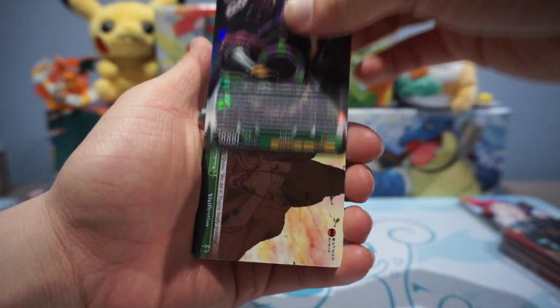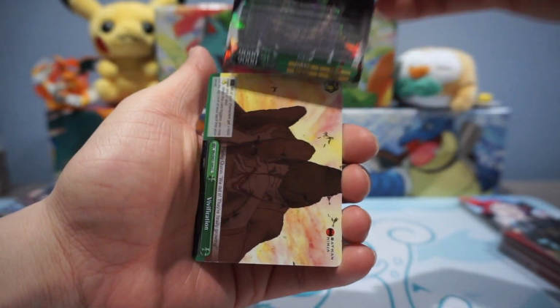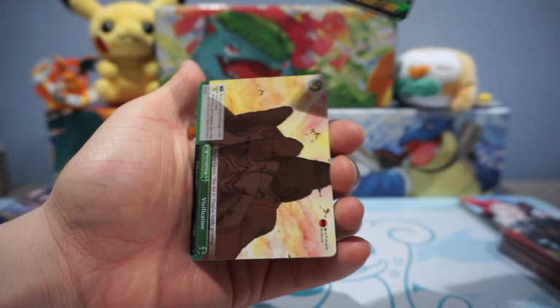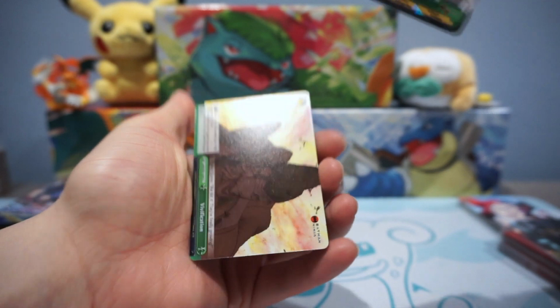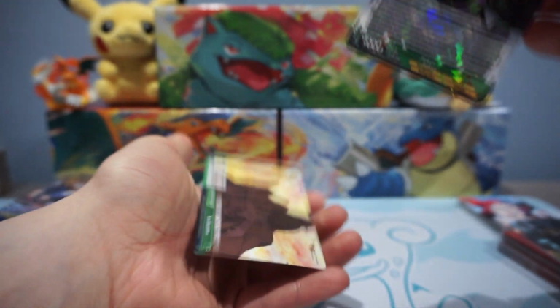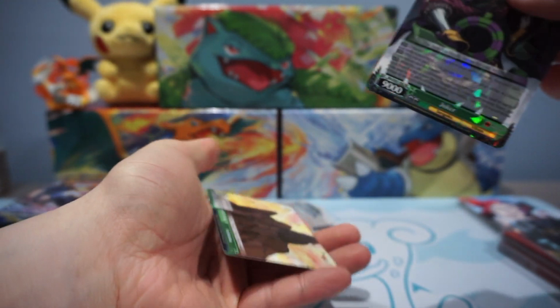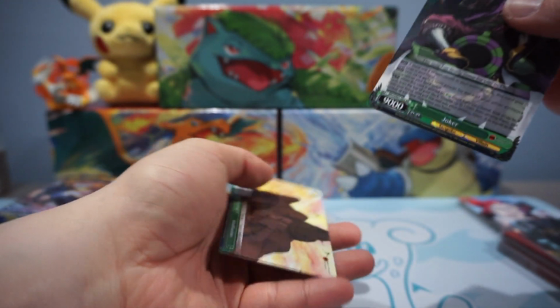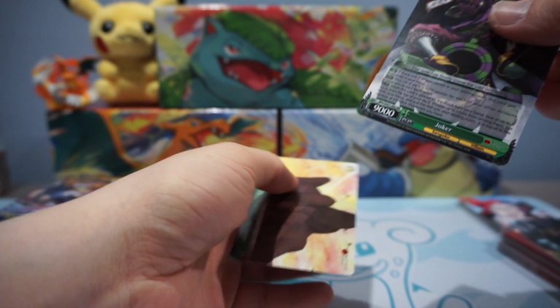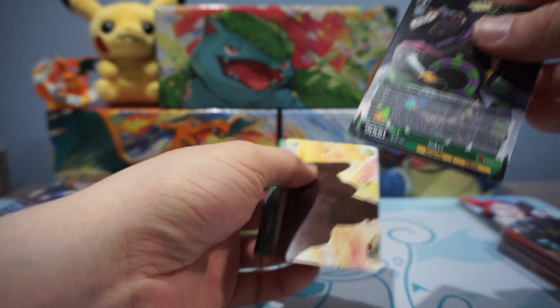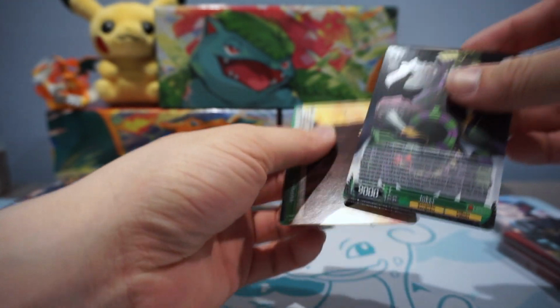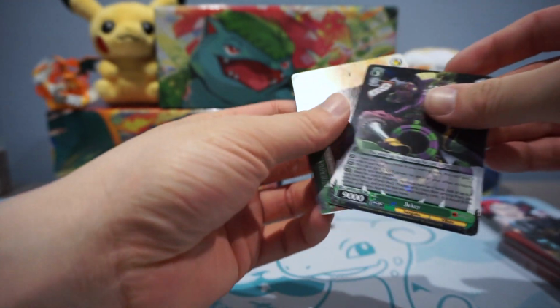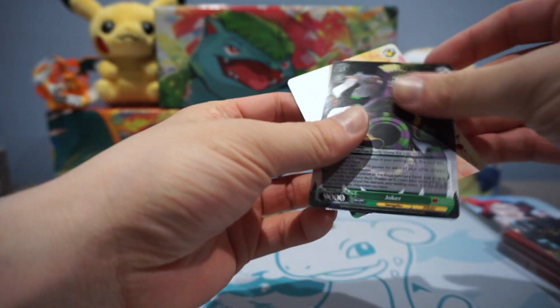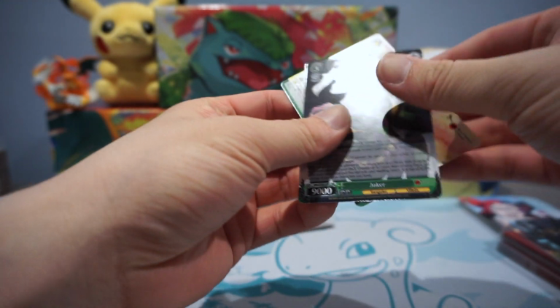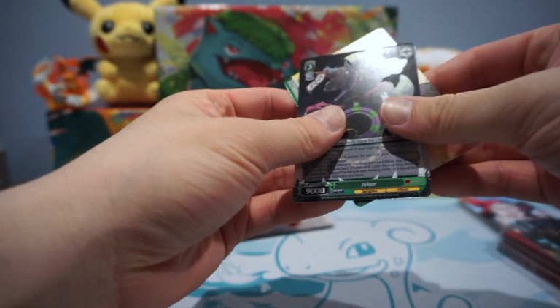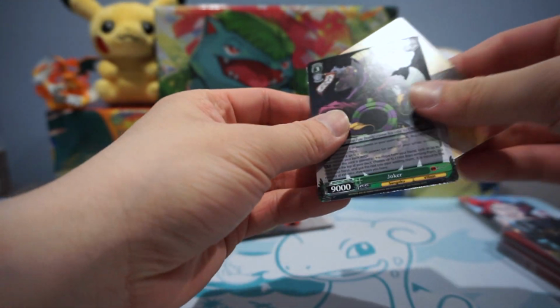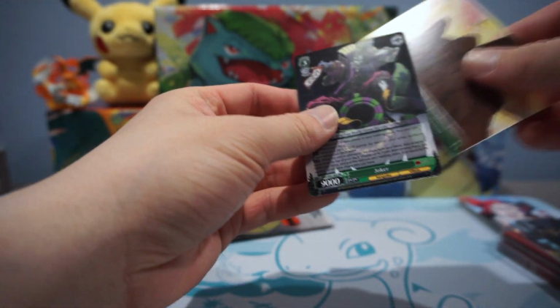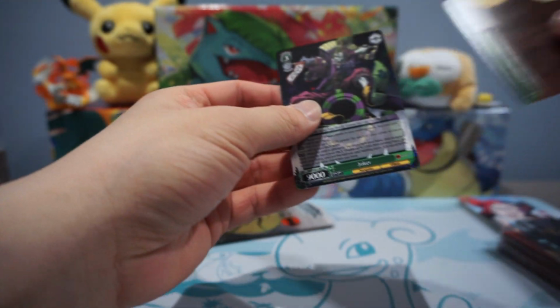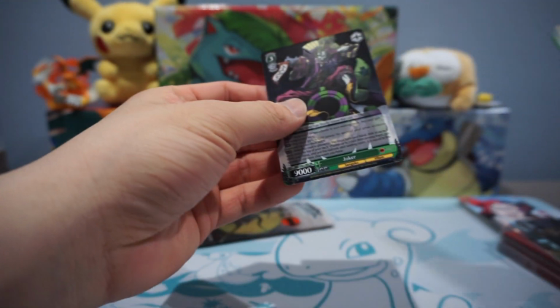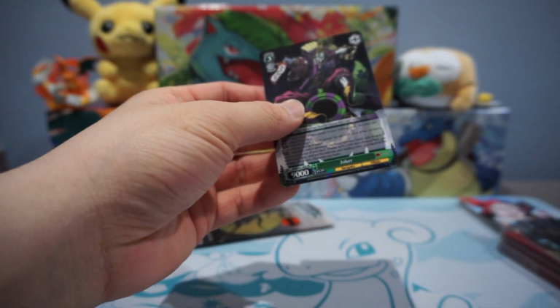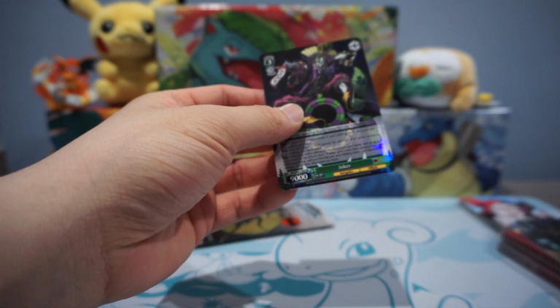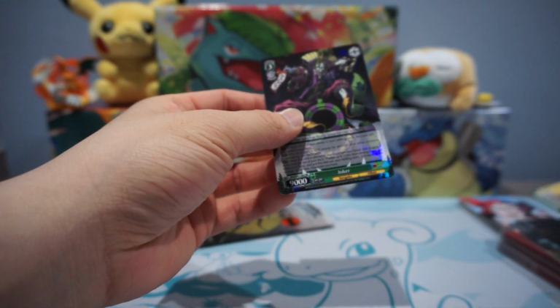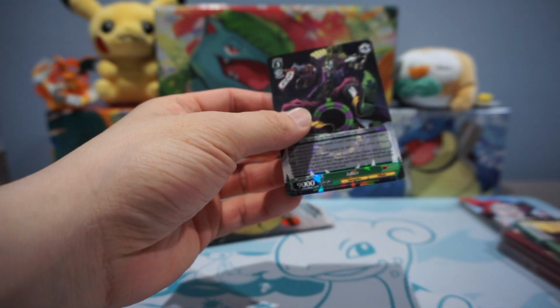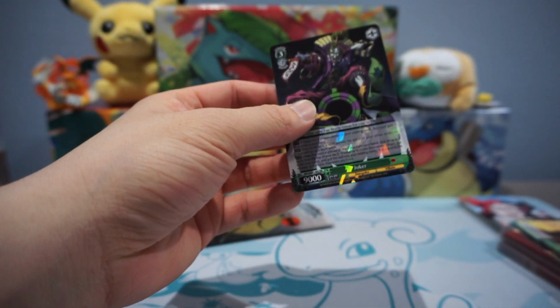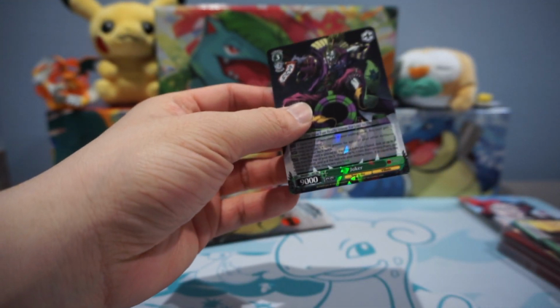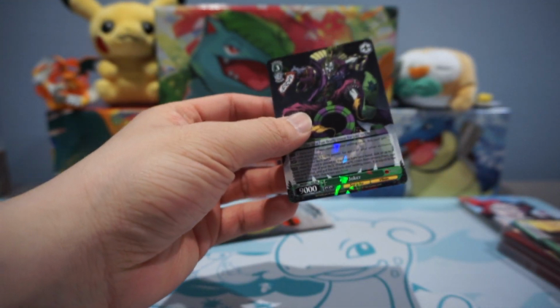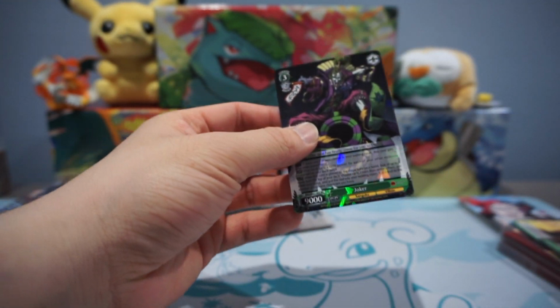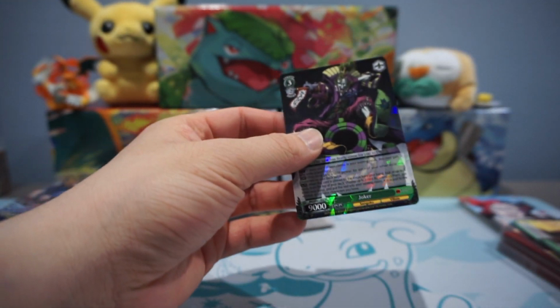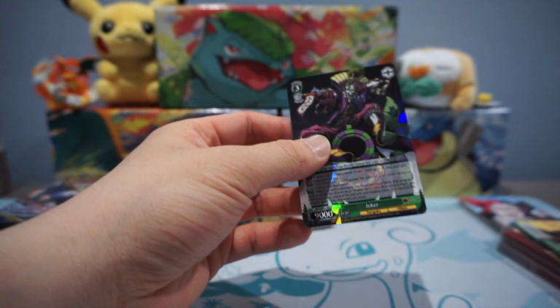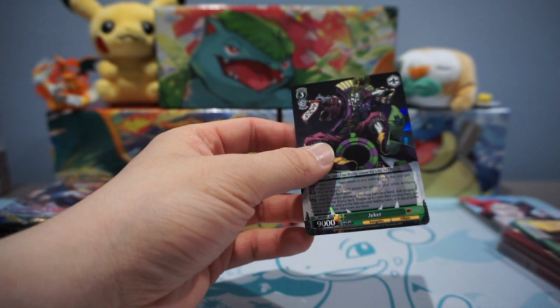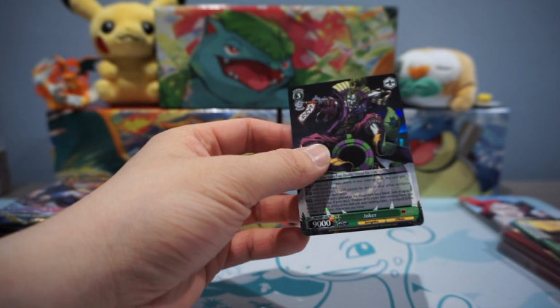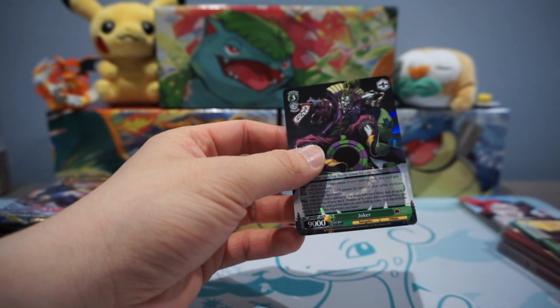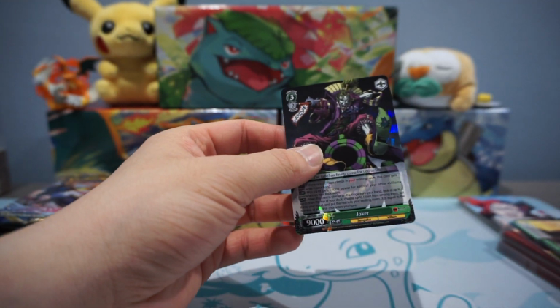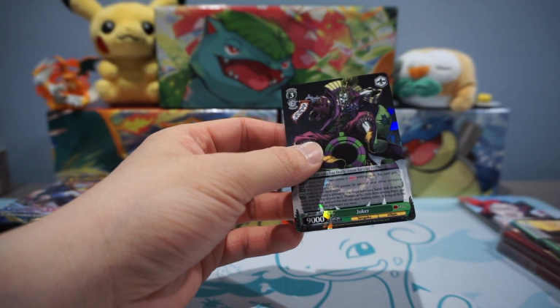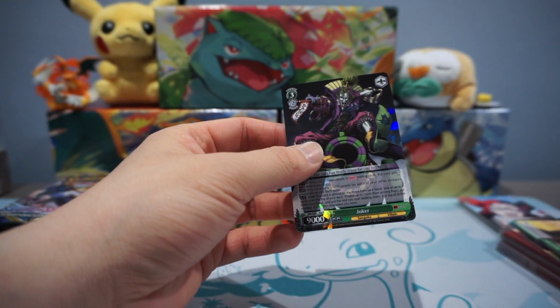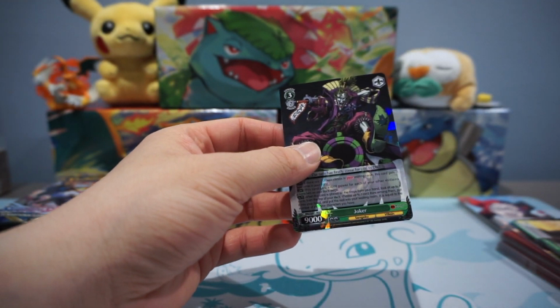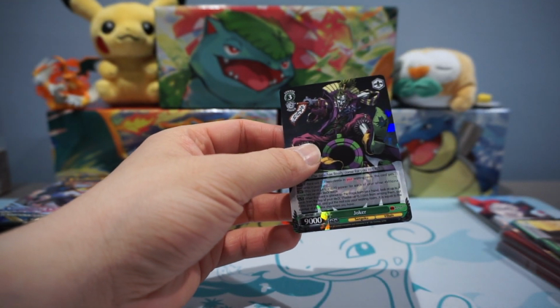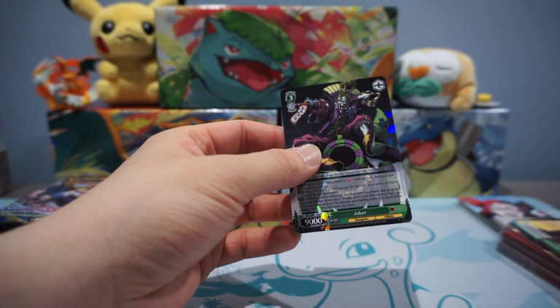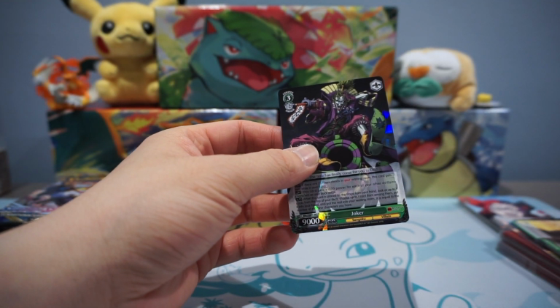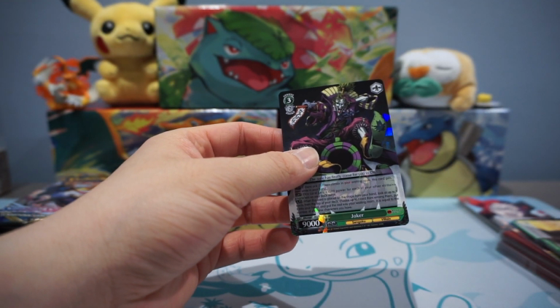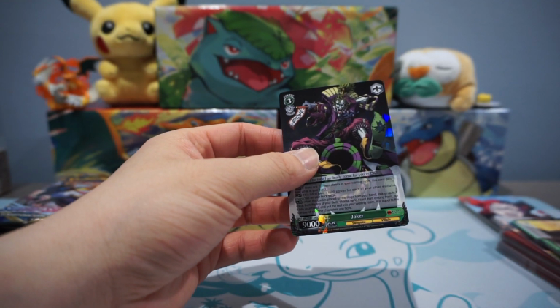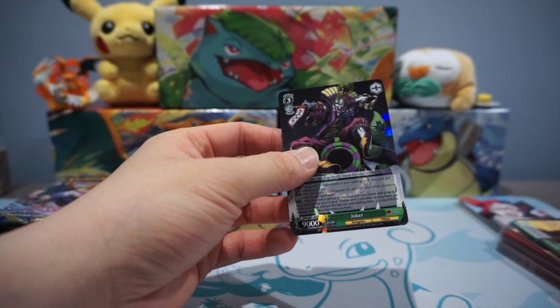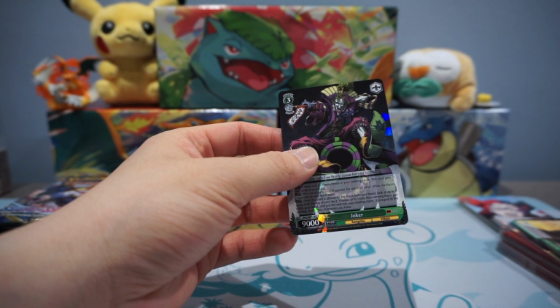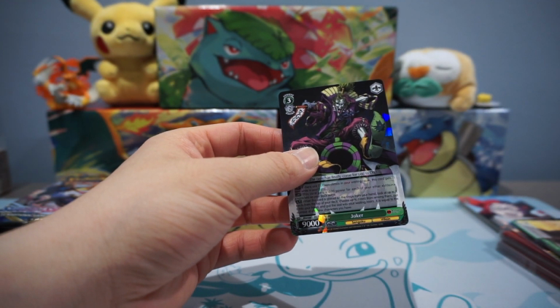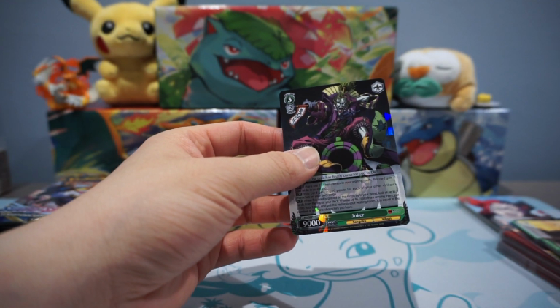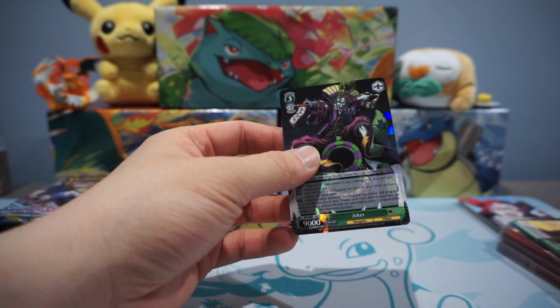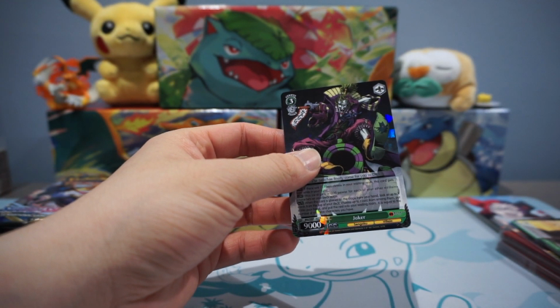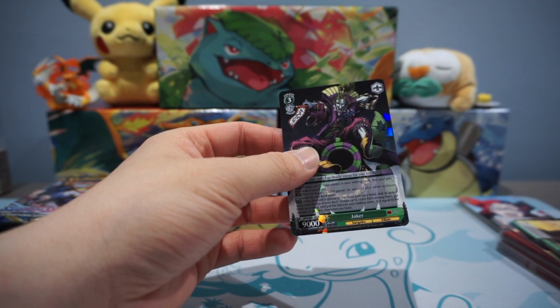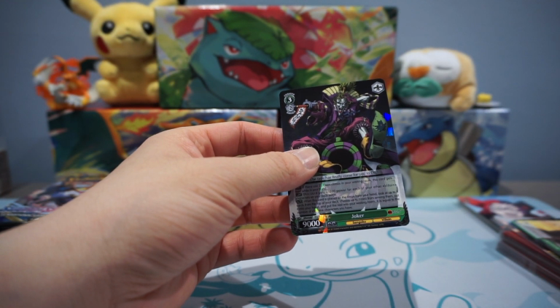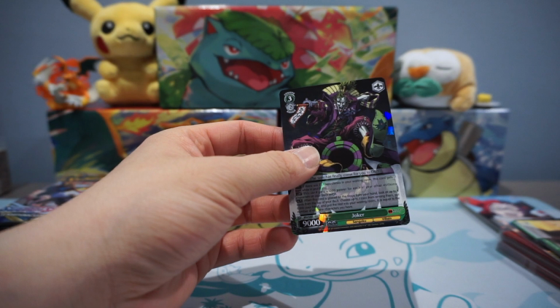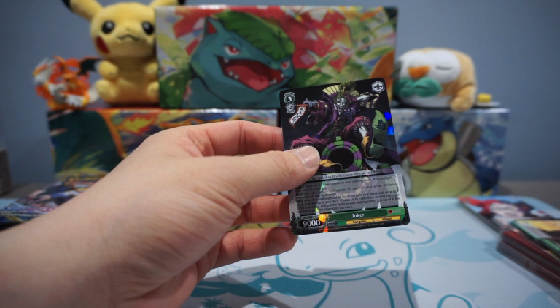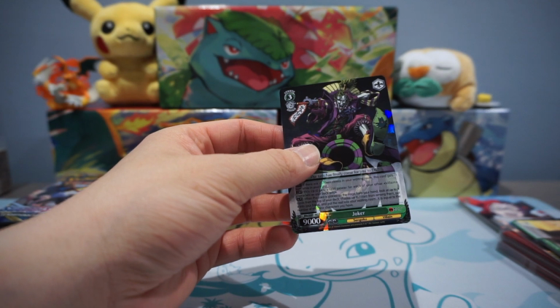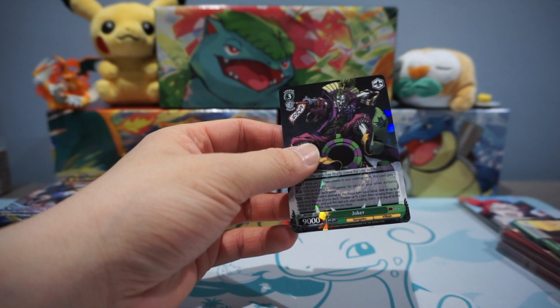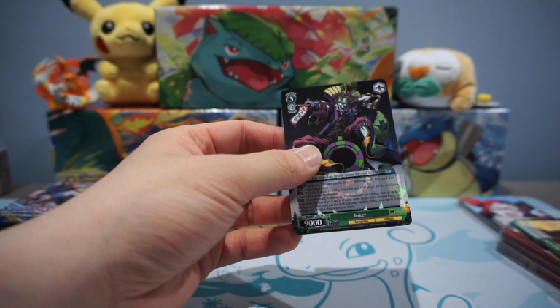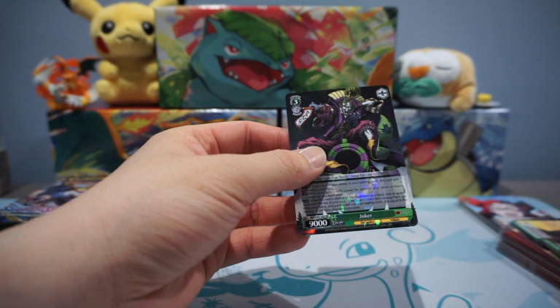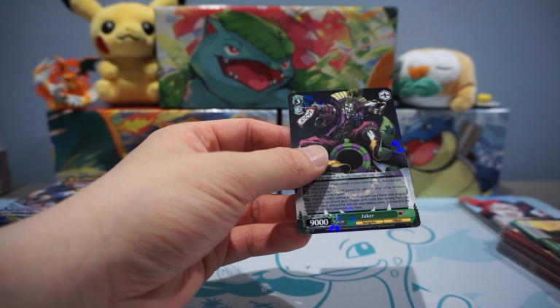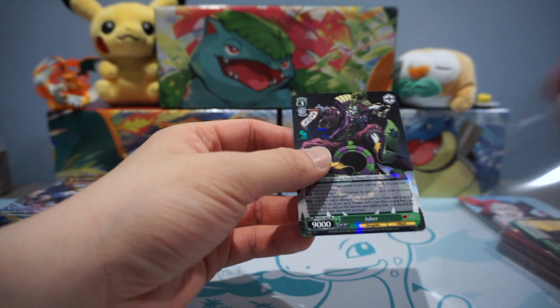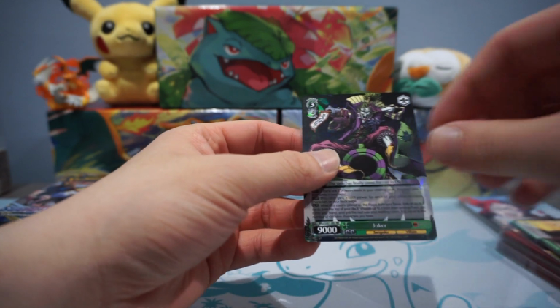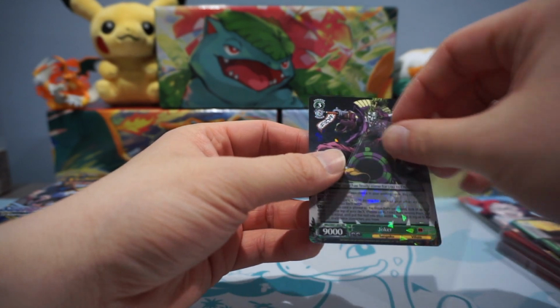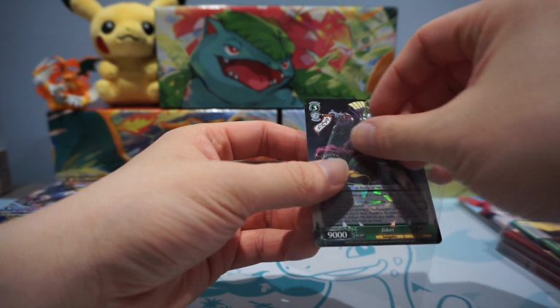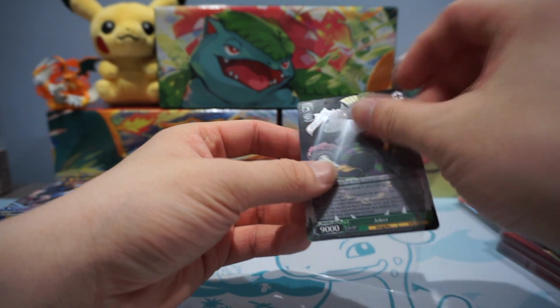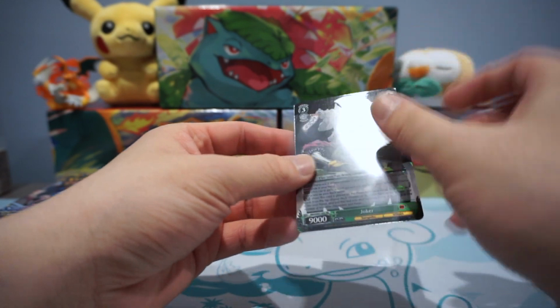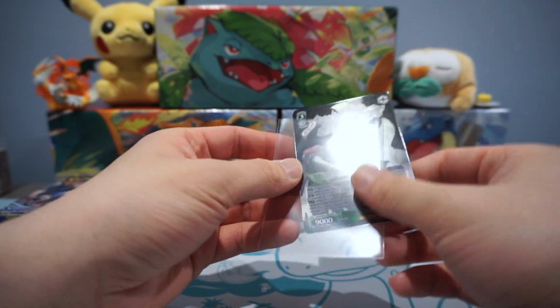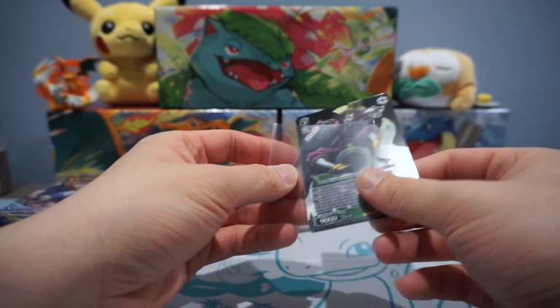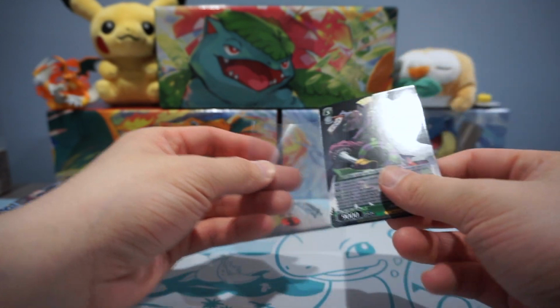So that's pretty cool. I think this Joker card is one of the more popular ones — I know it has a signed version. I am not an expert, but I'm just trying to relay stuff that I learned.